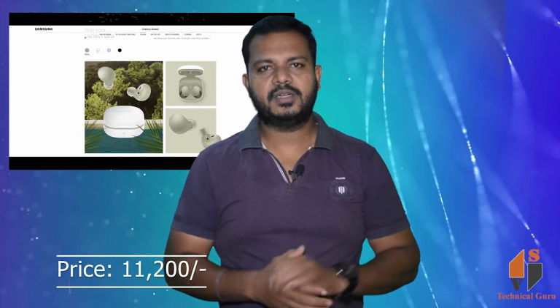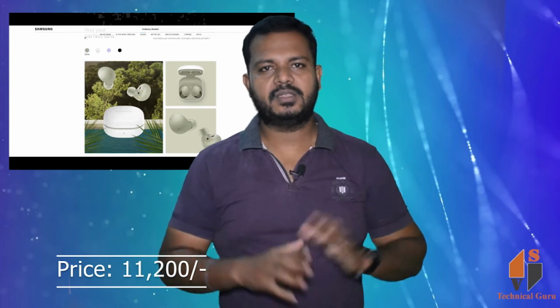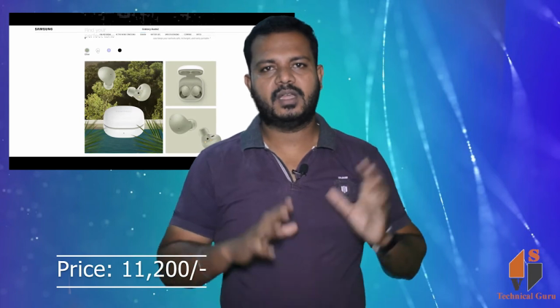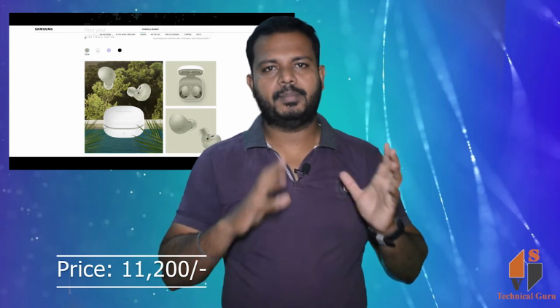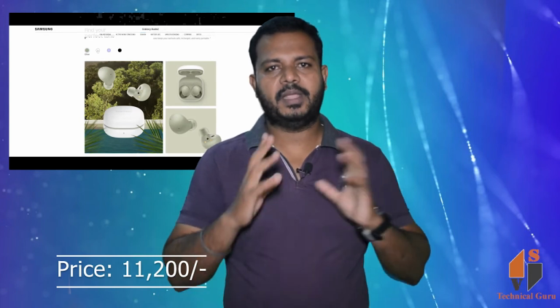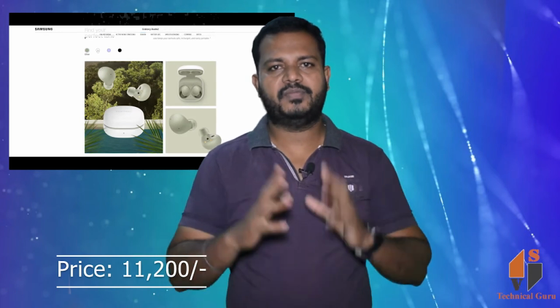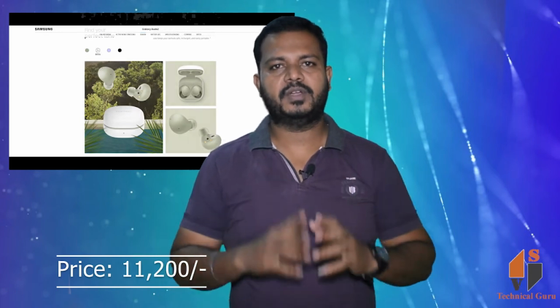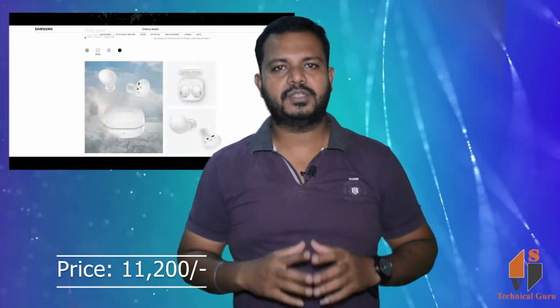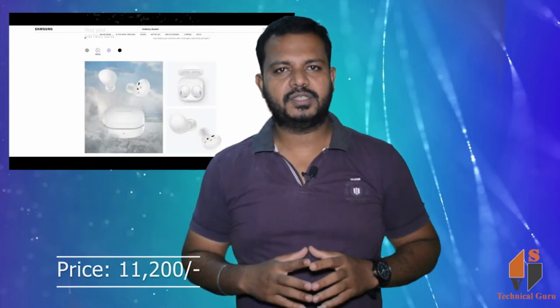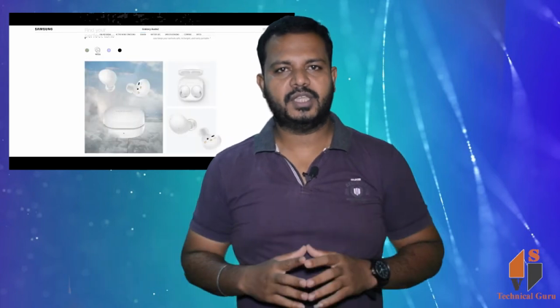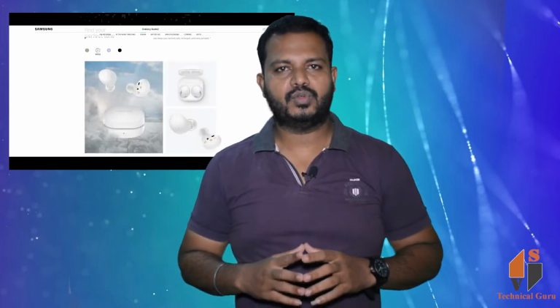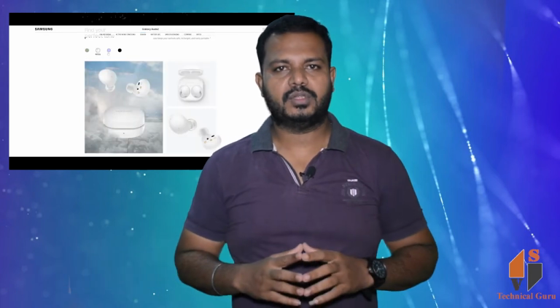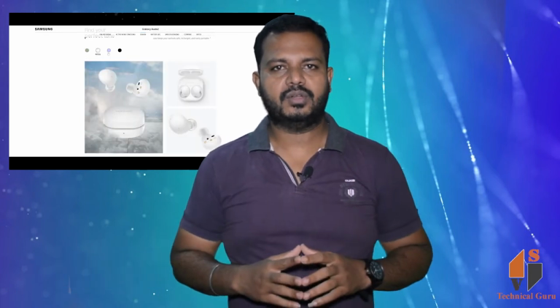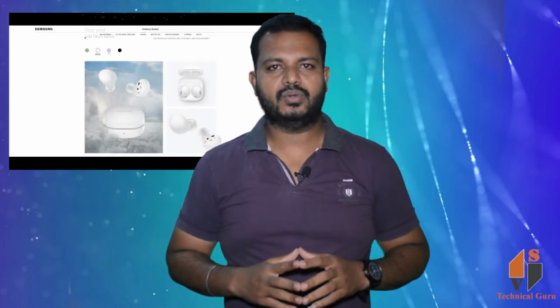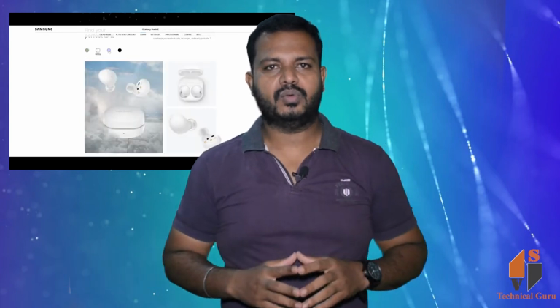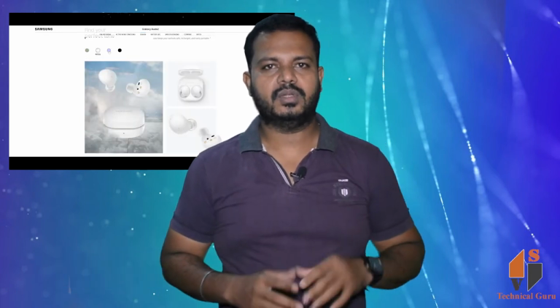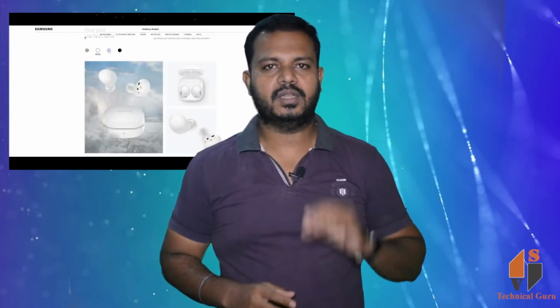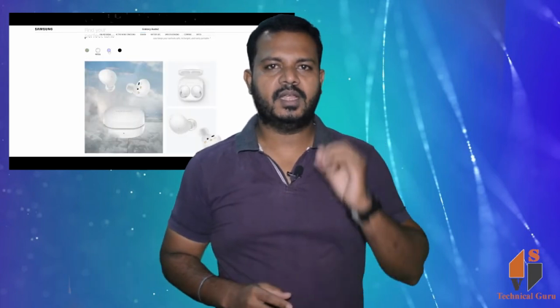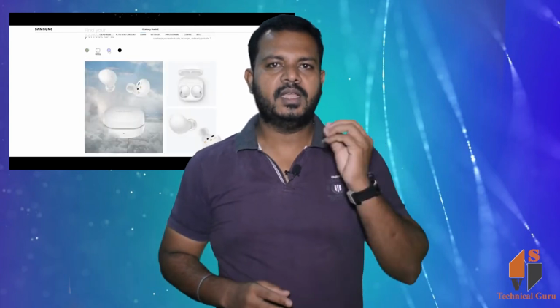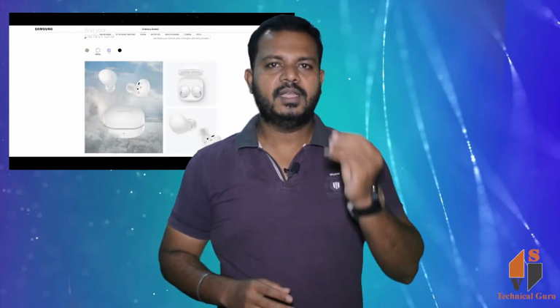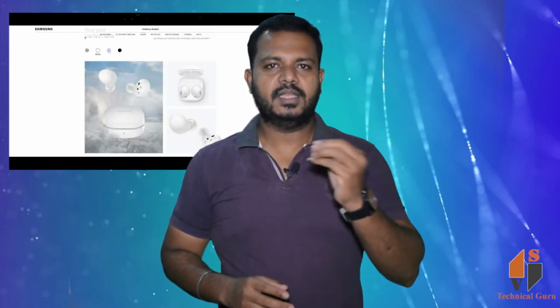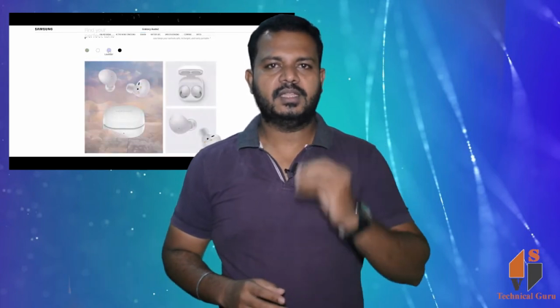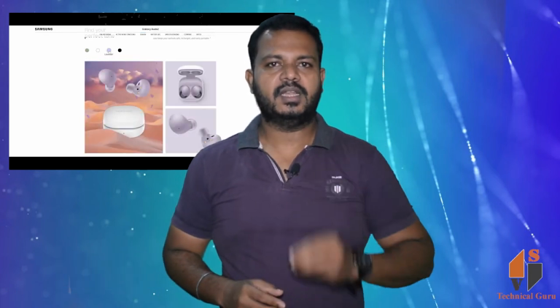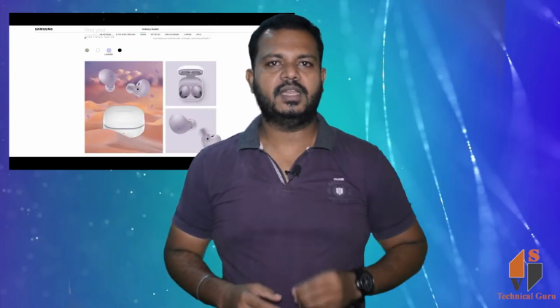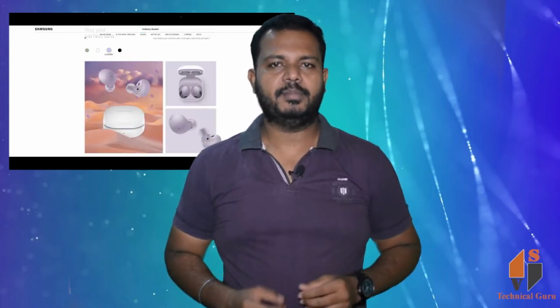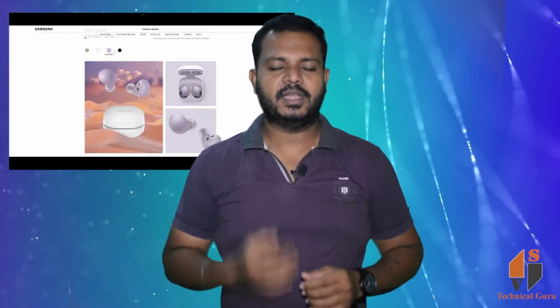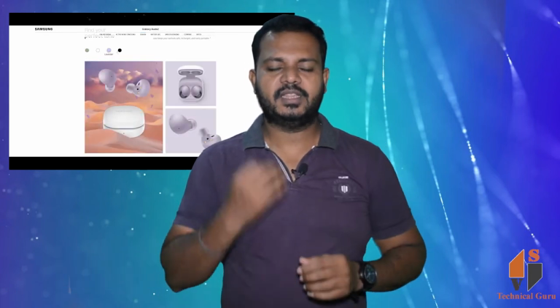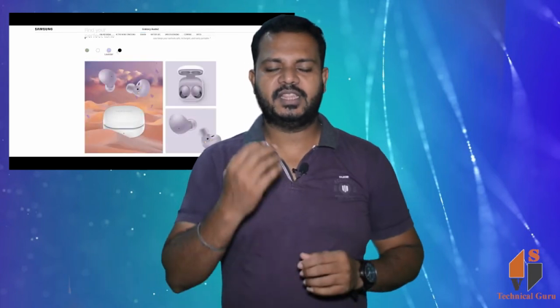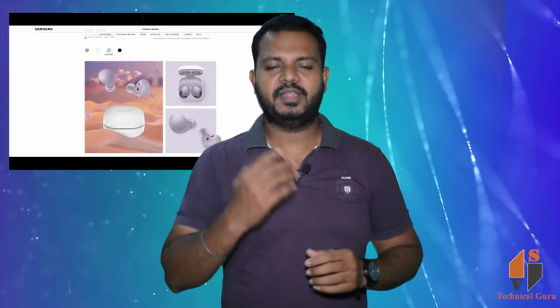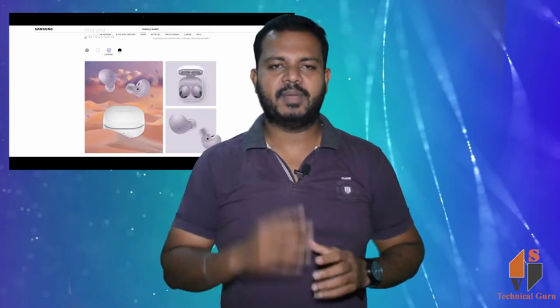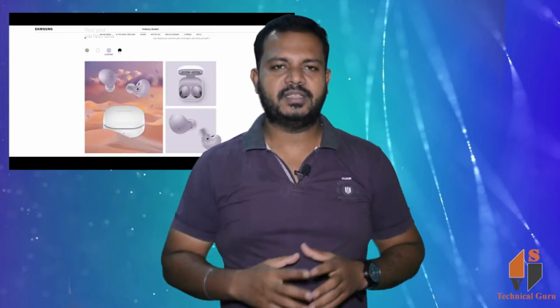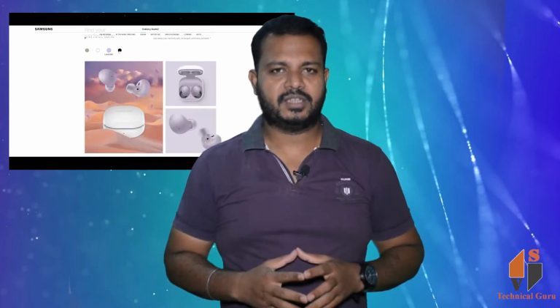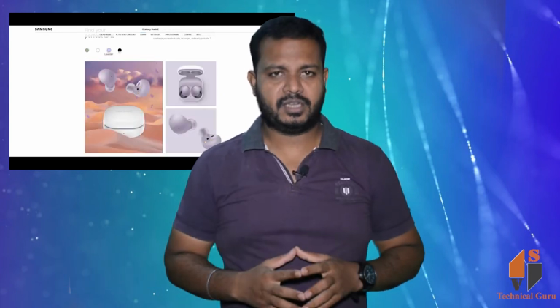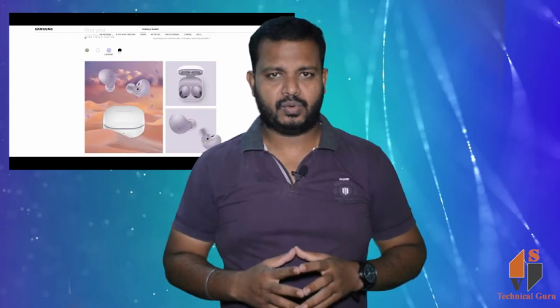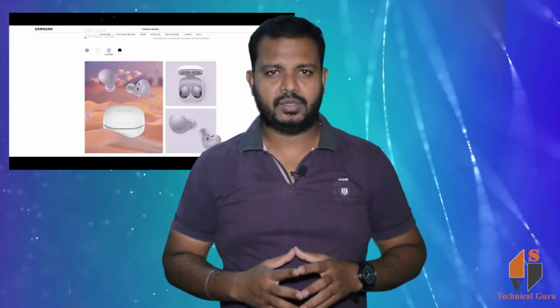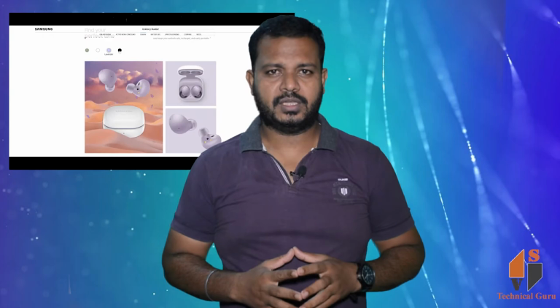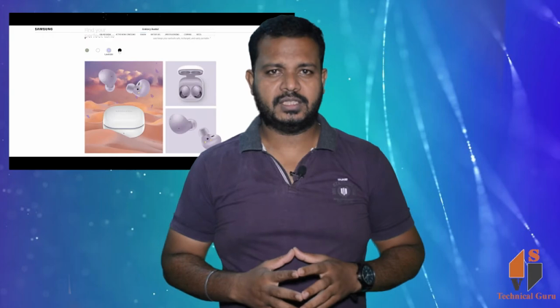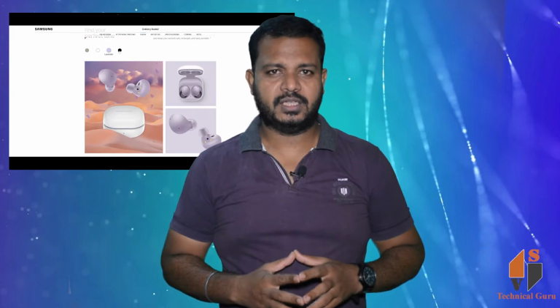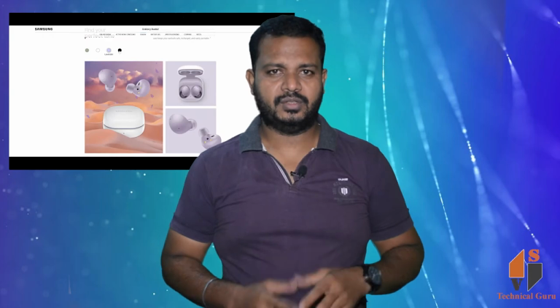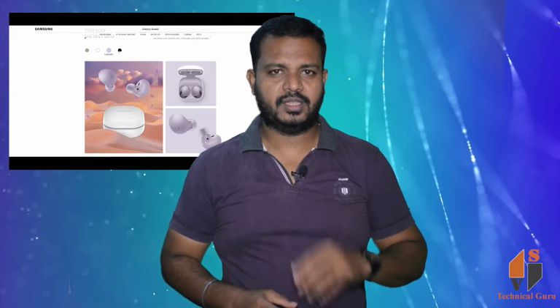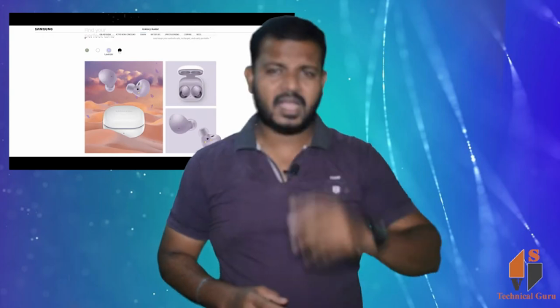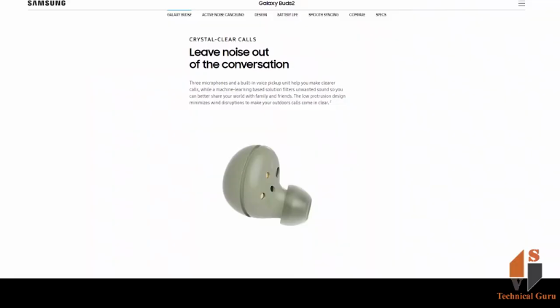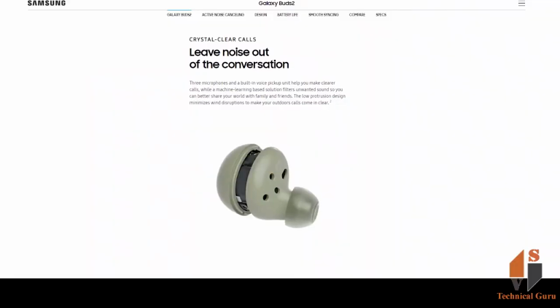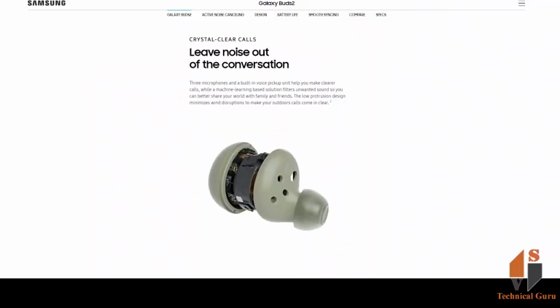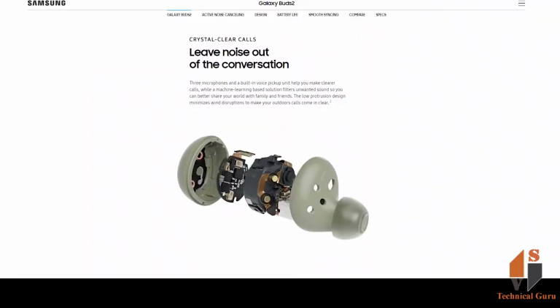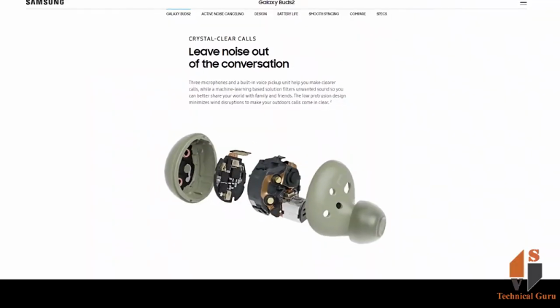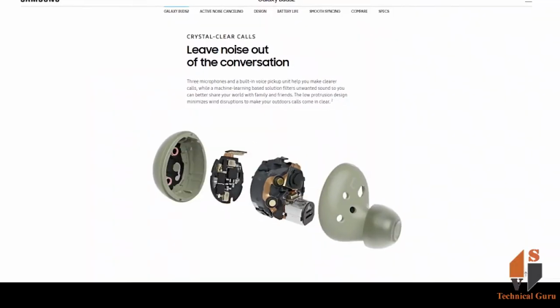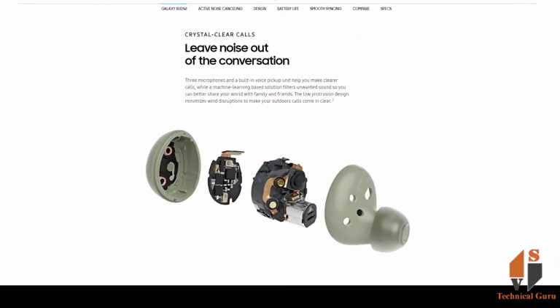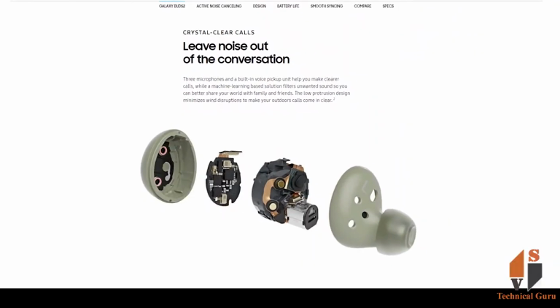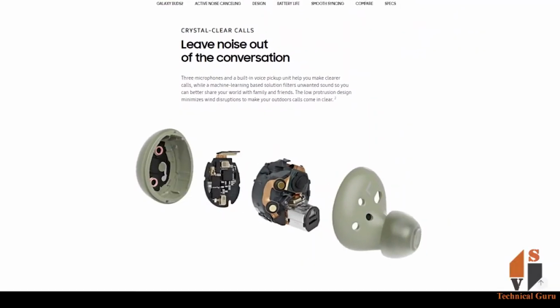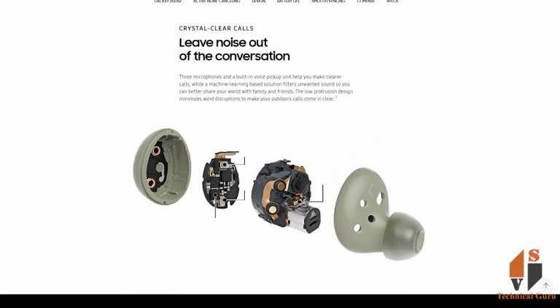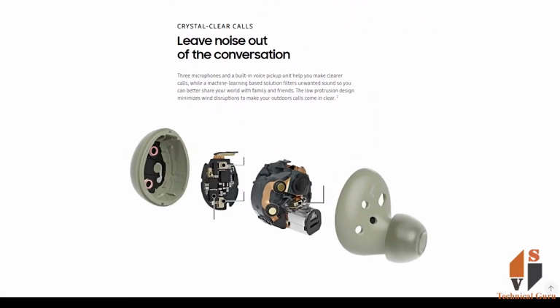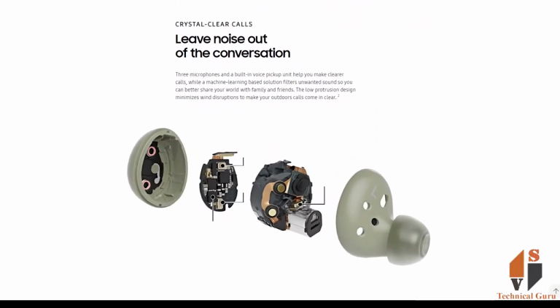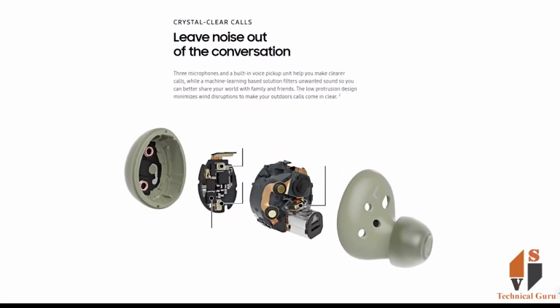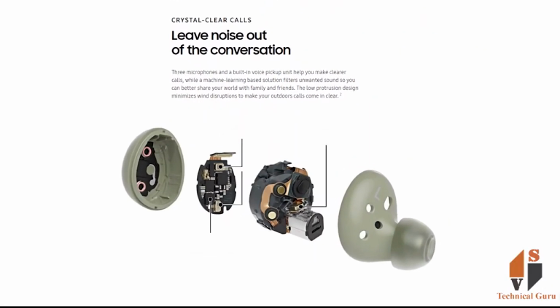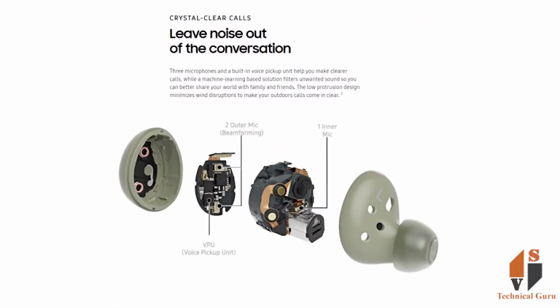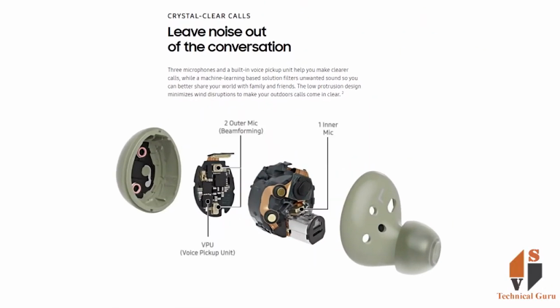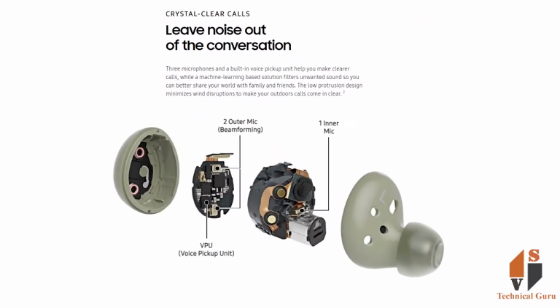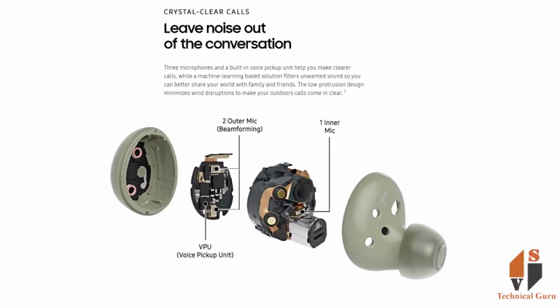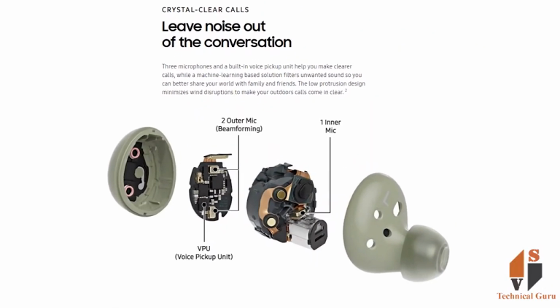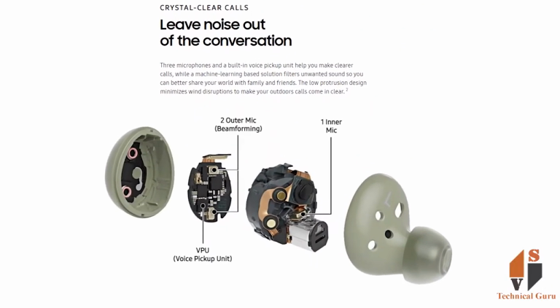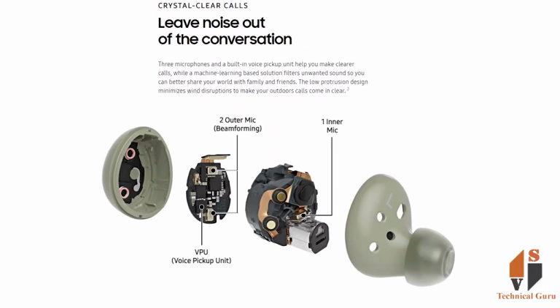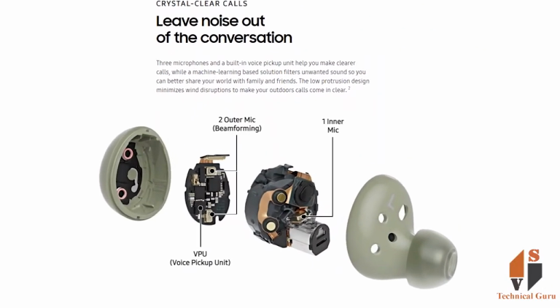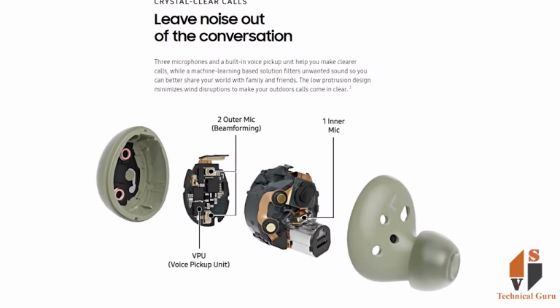You can see the earbuds in the main view. There are three external mics, plus seven inner mics built inside.